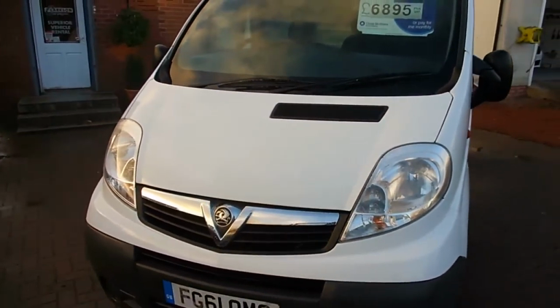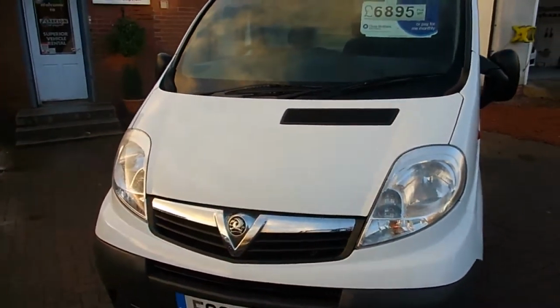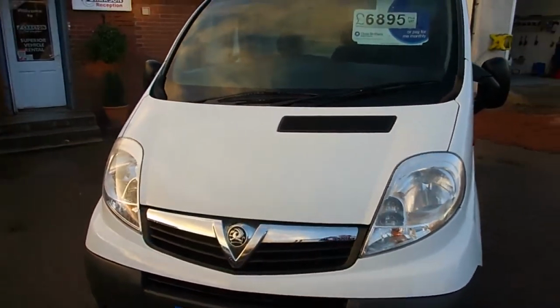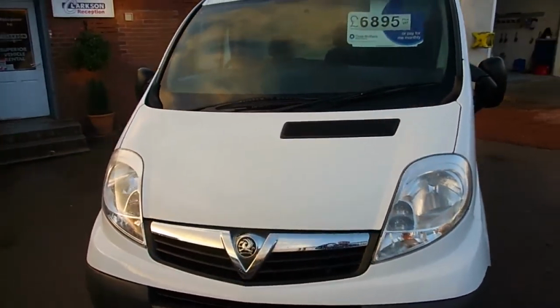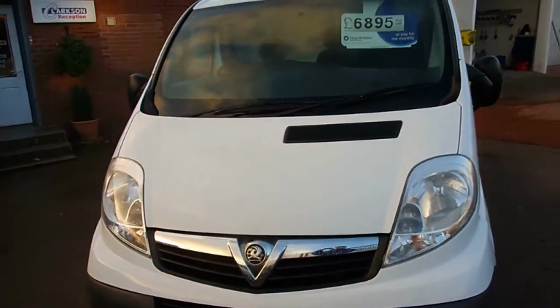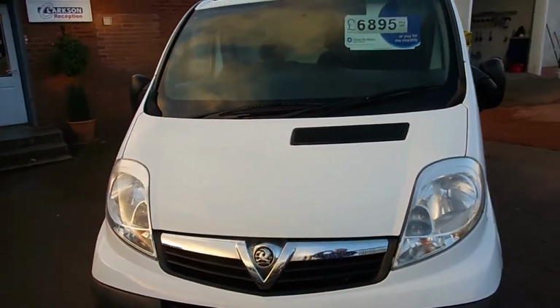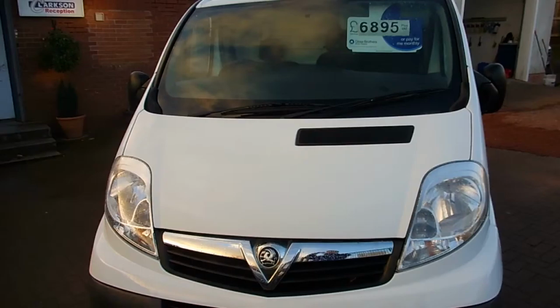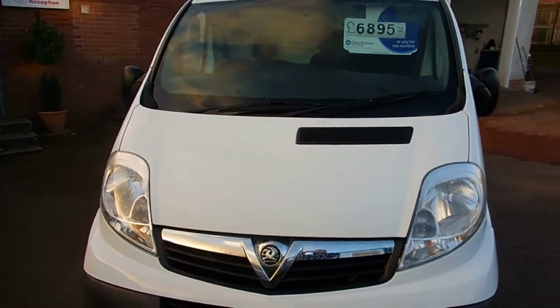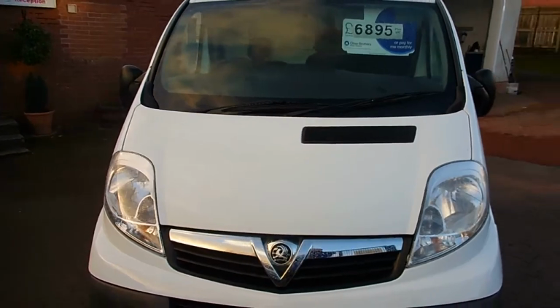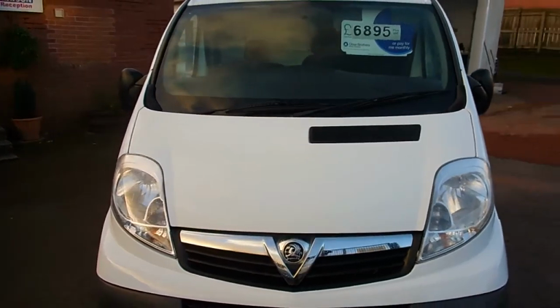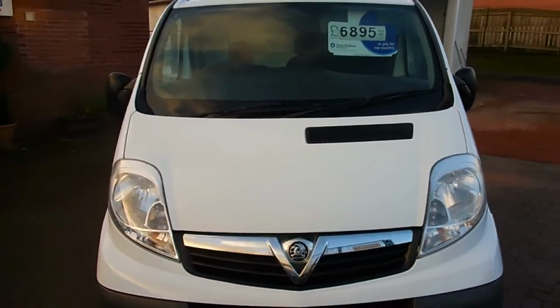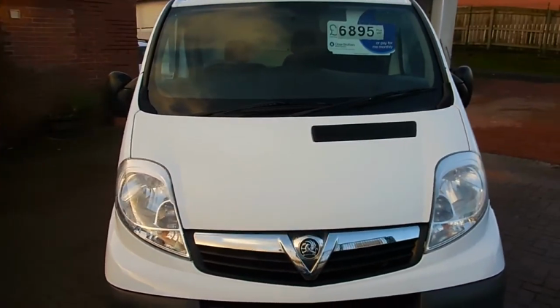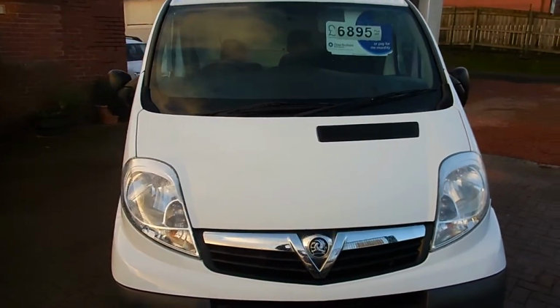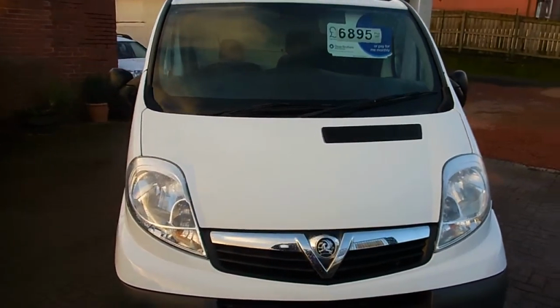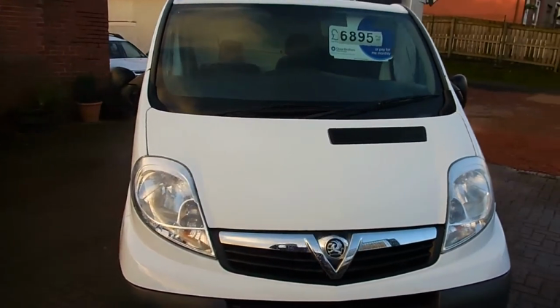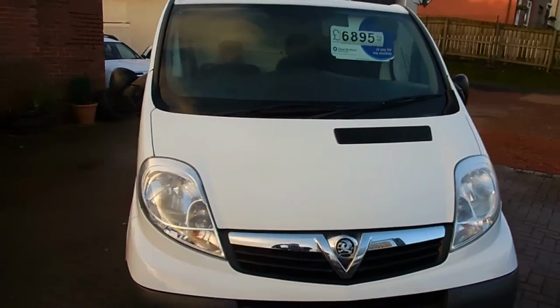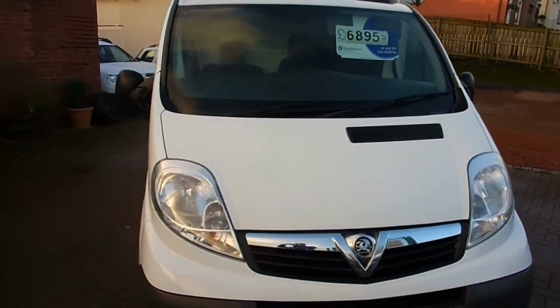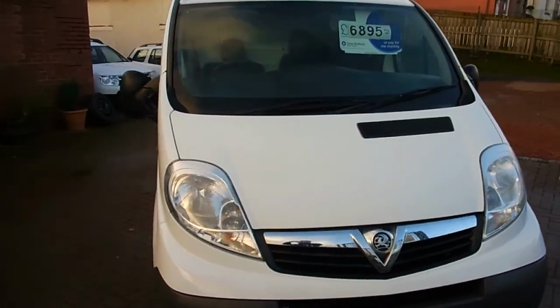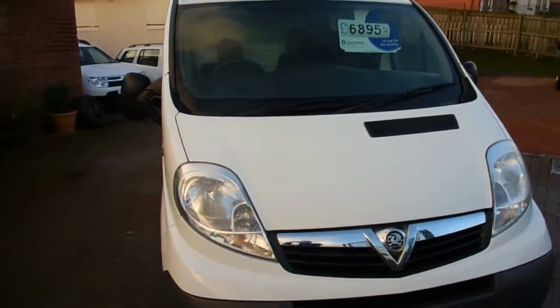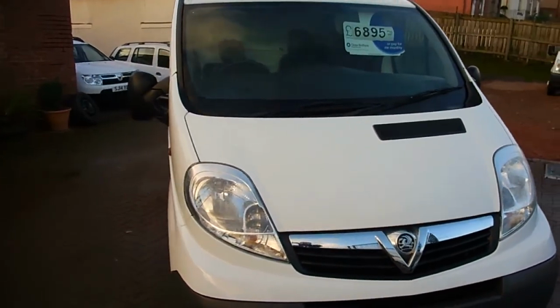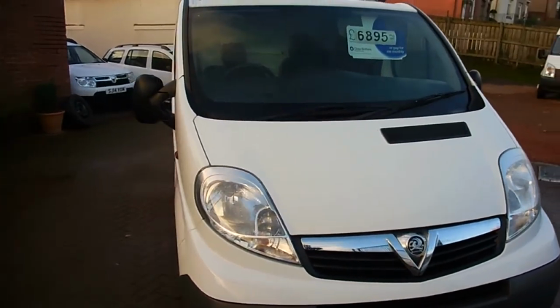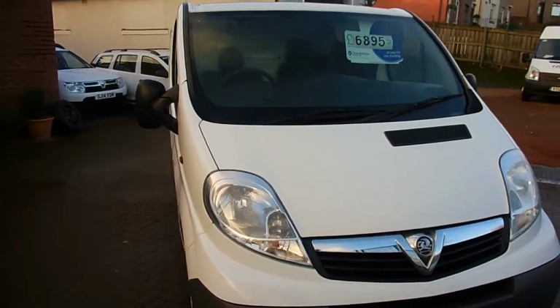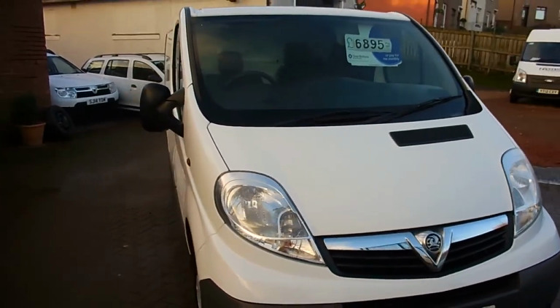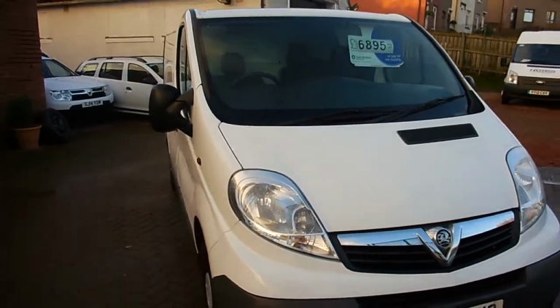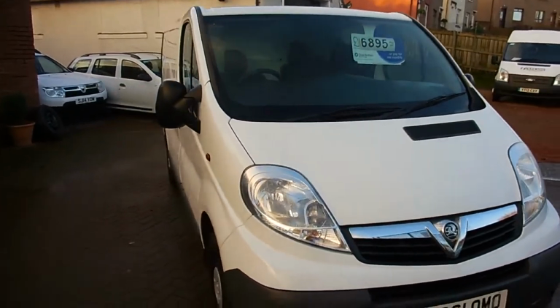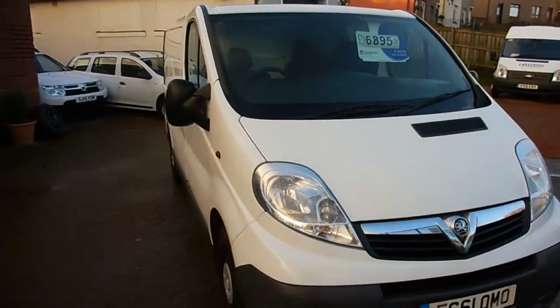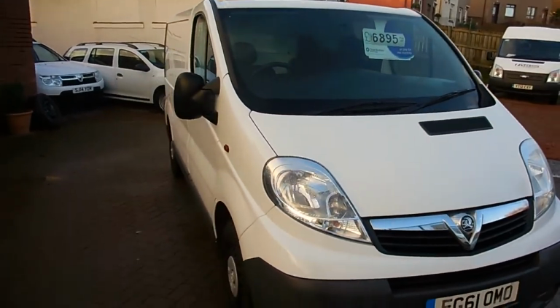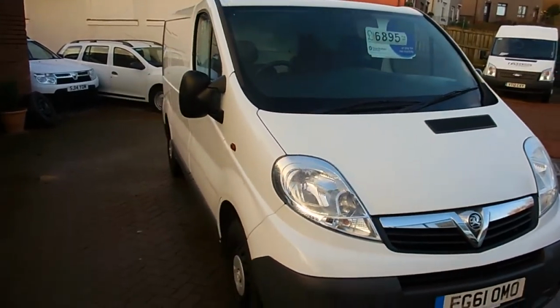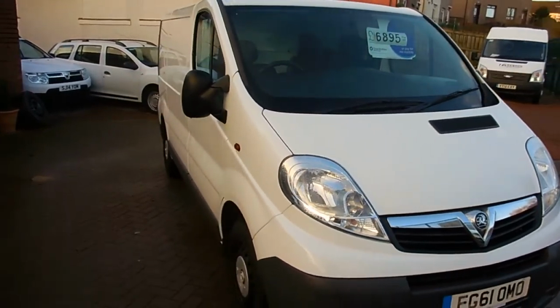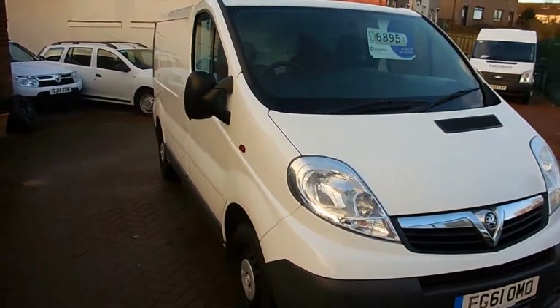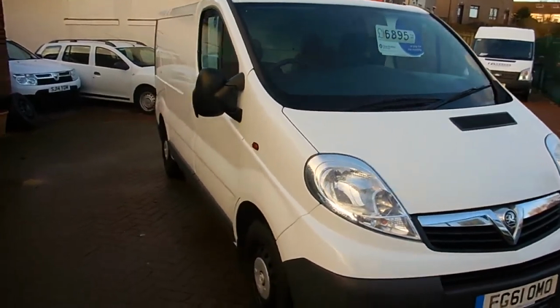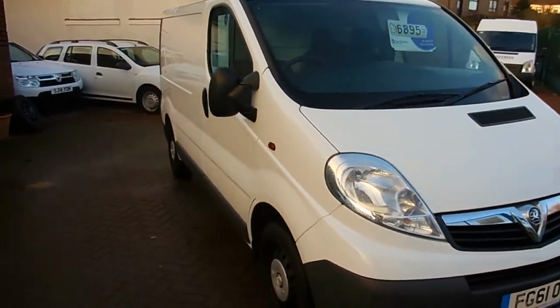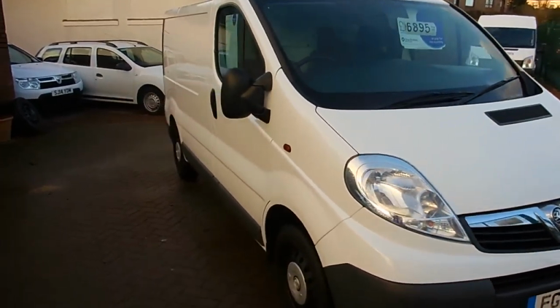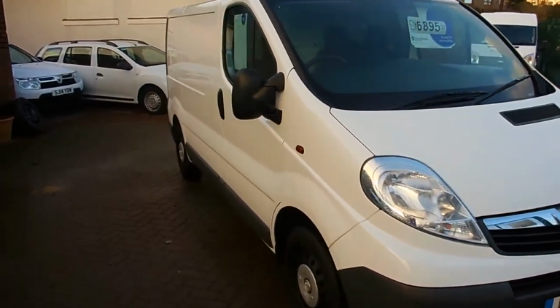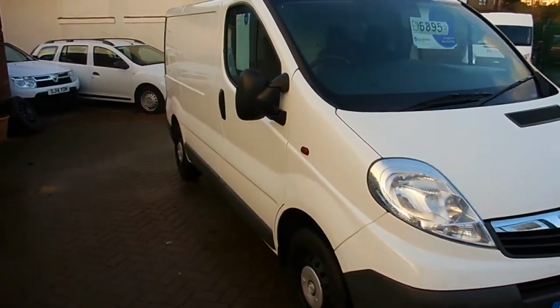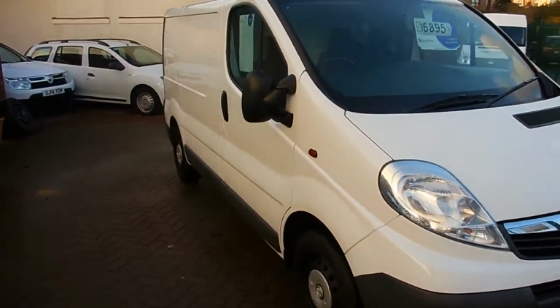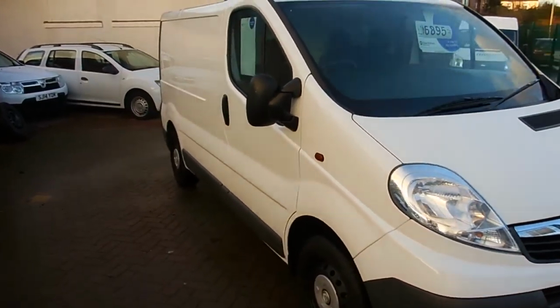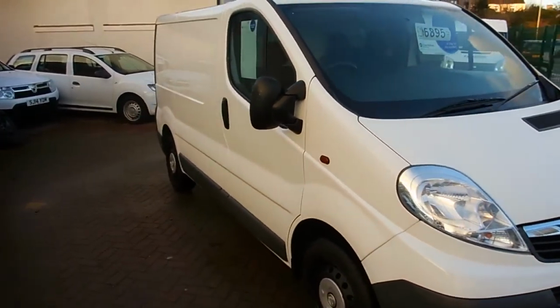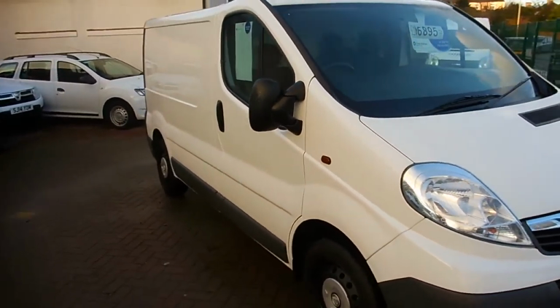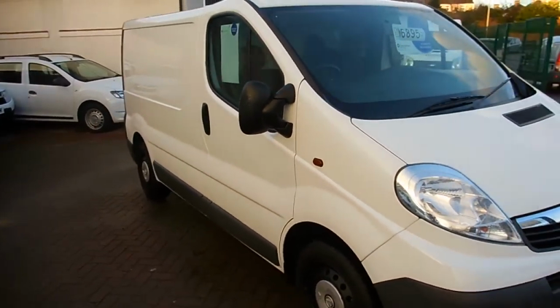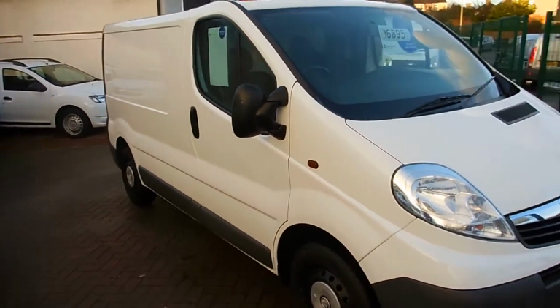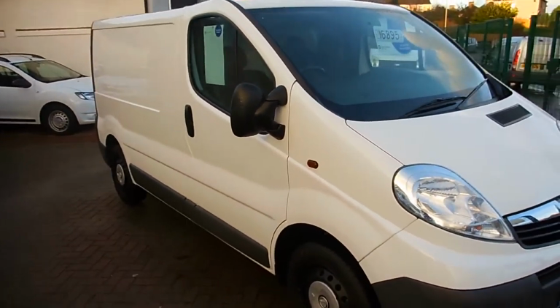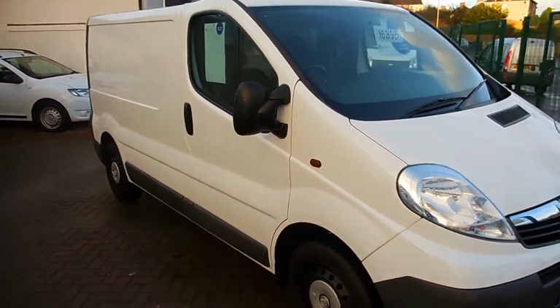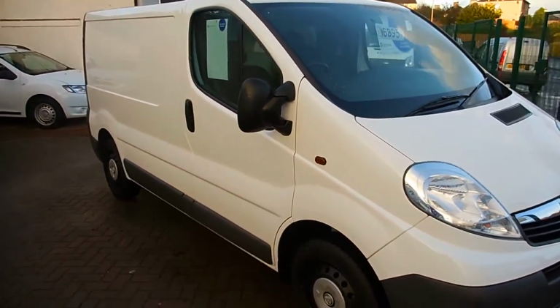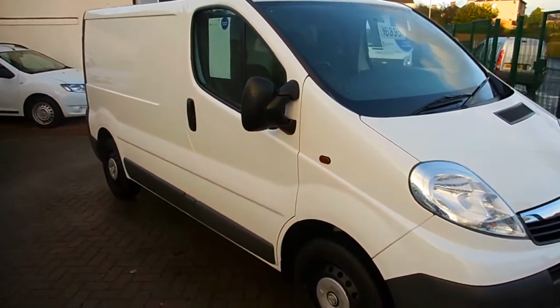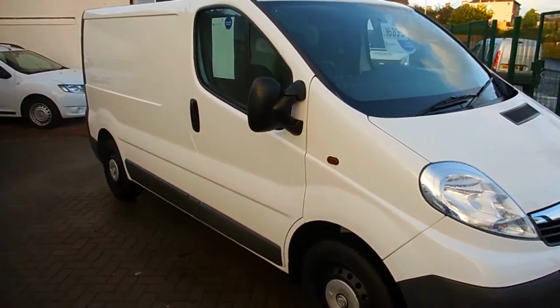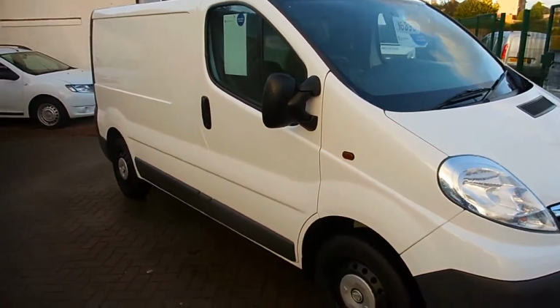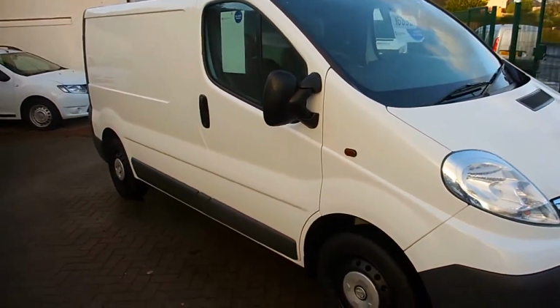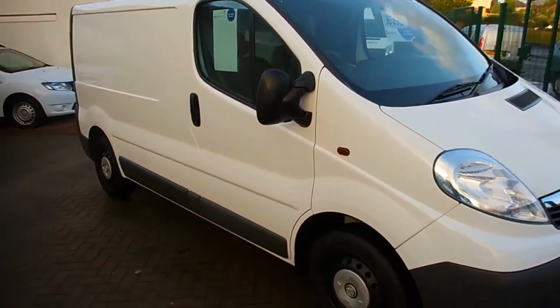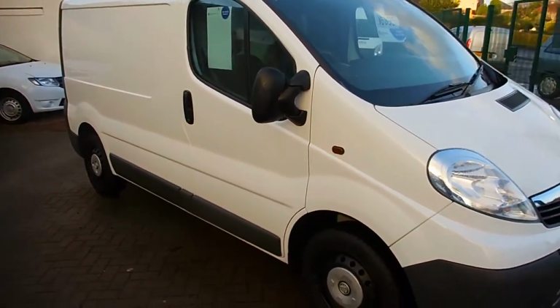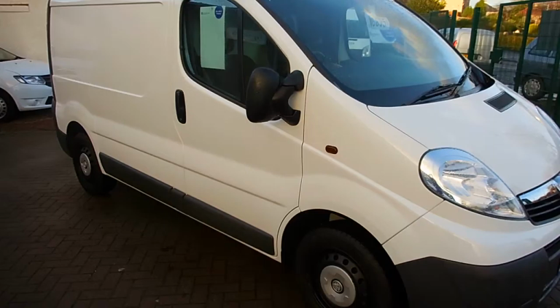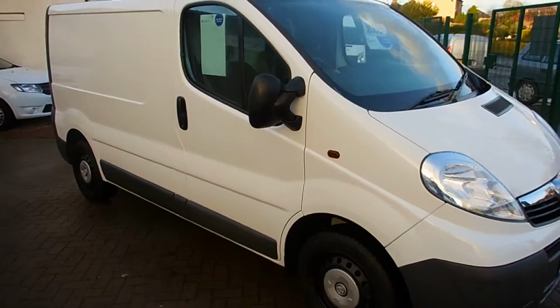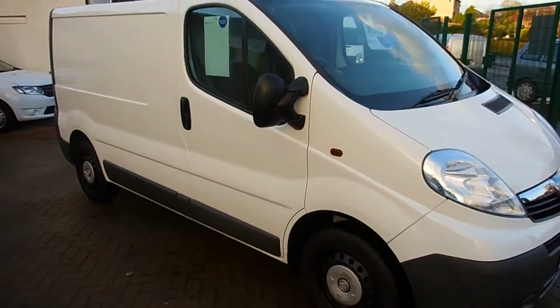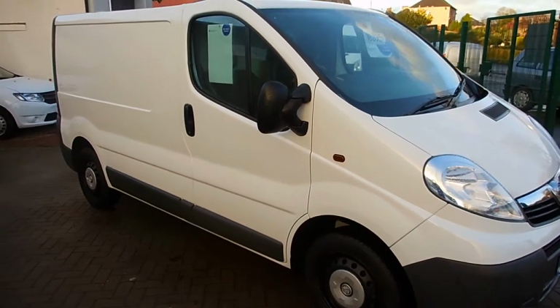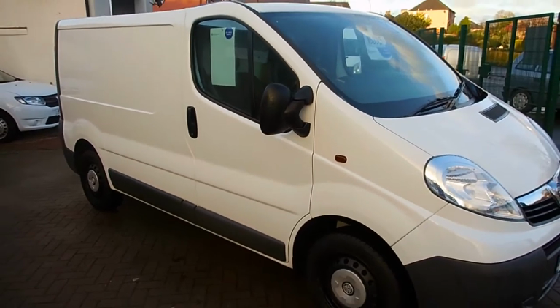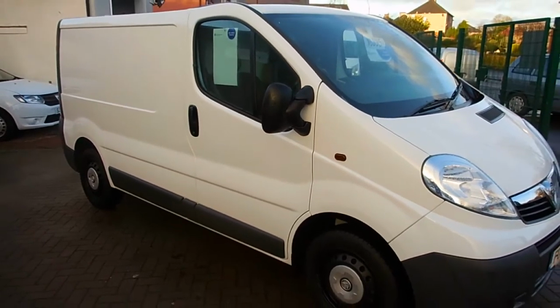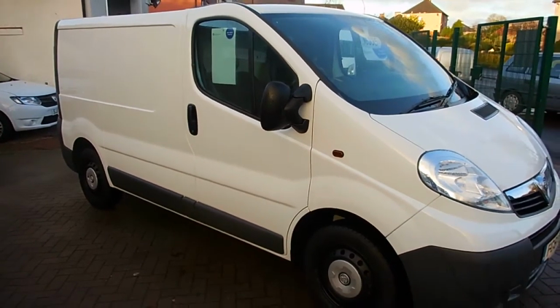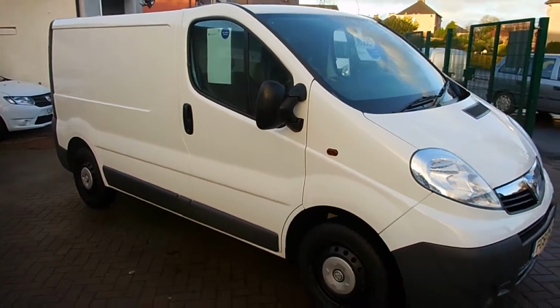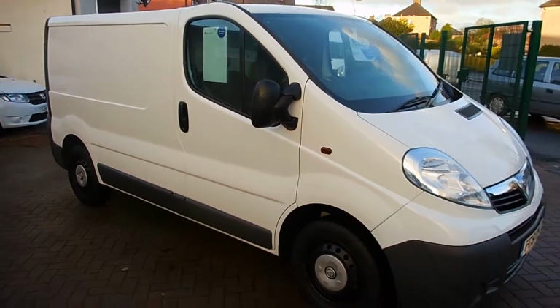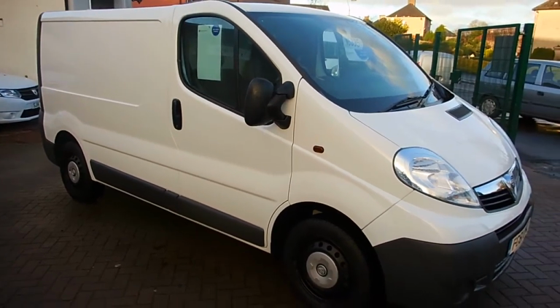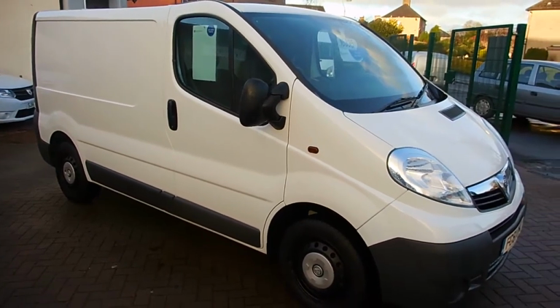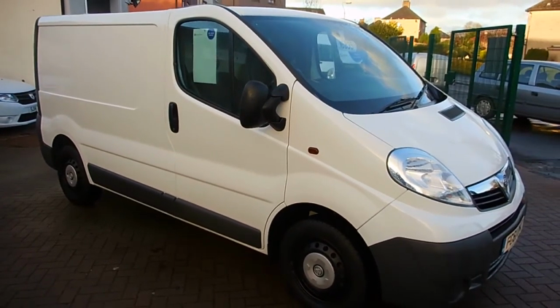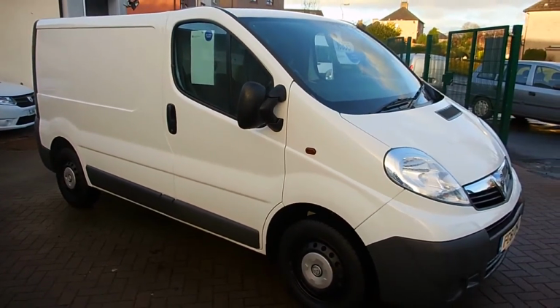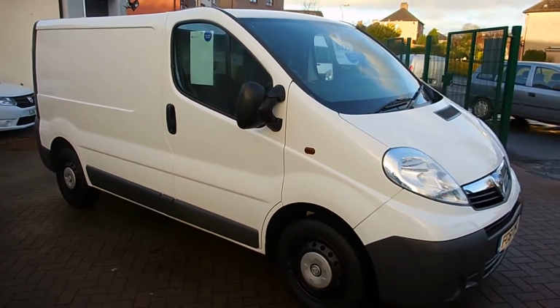It's in absolutely lovely condition both inside and out, and it comes with a full service history as well there folks, so let's get a quick wee look inside.